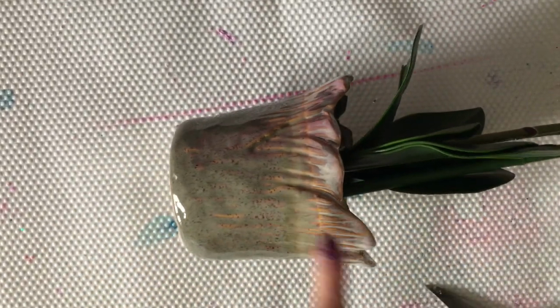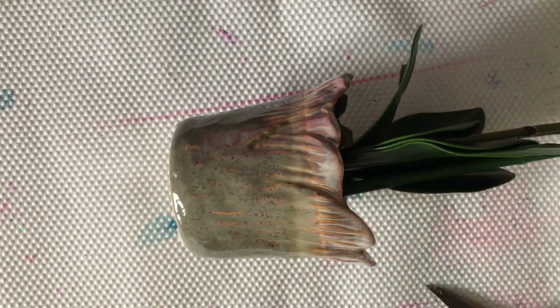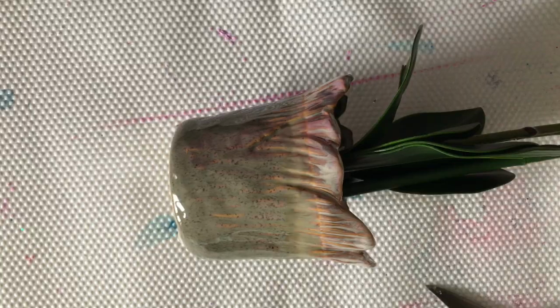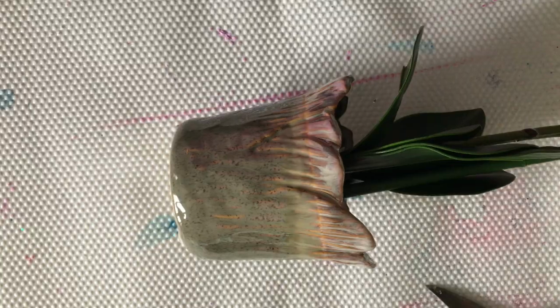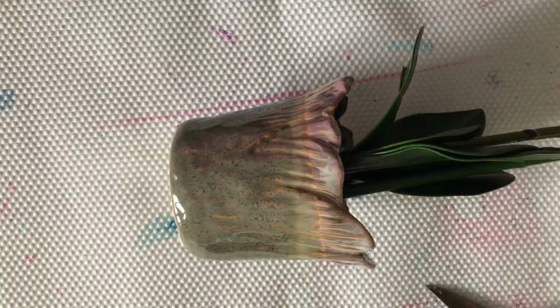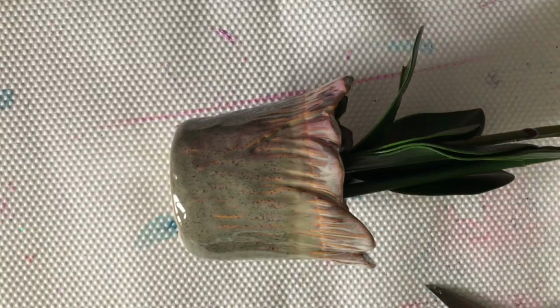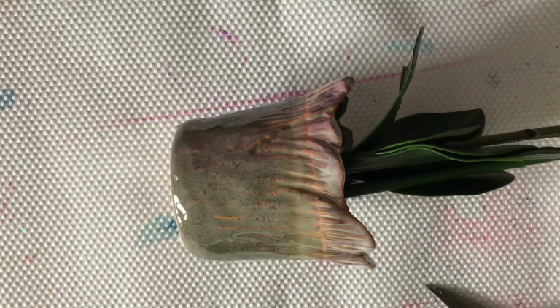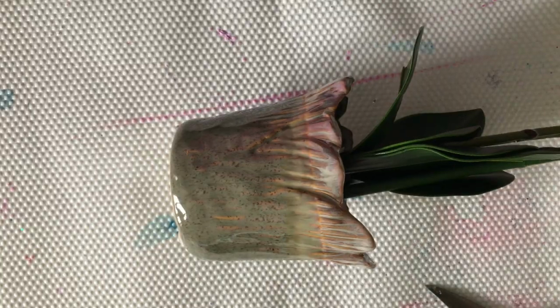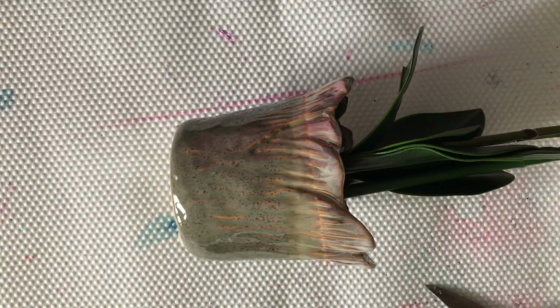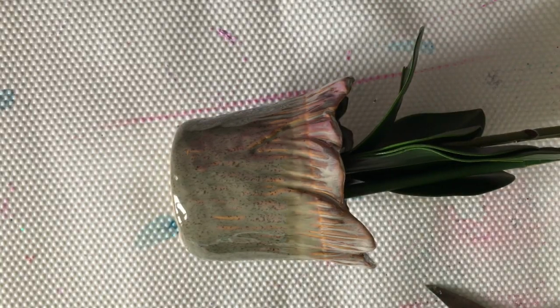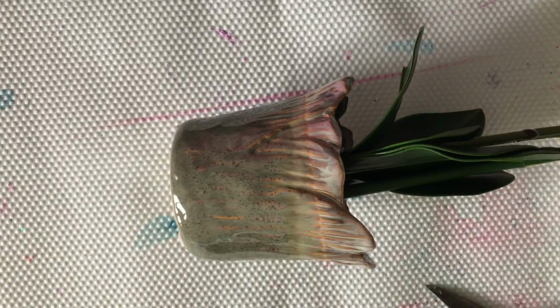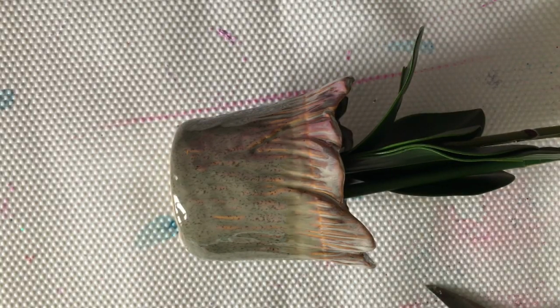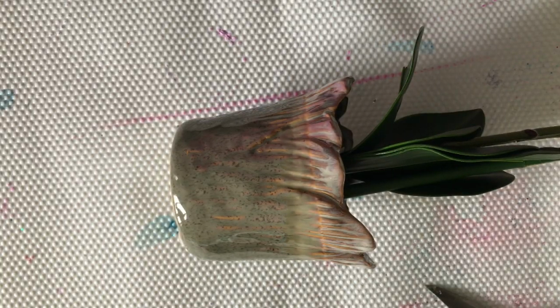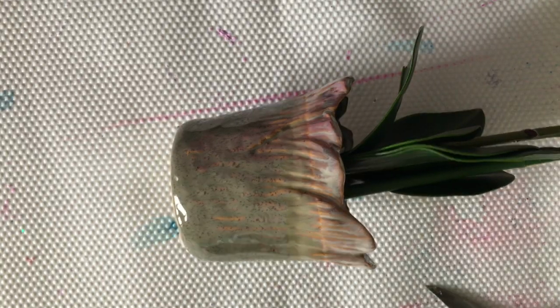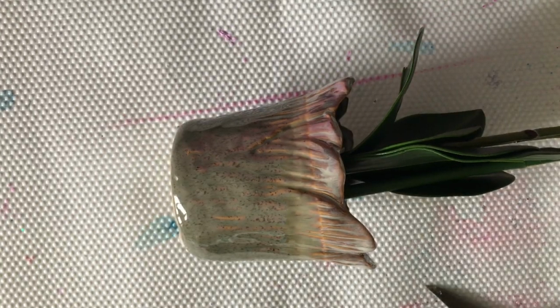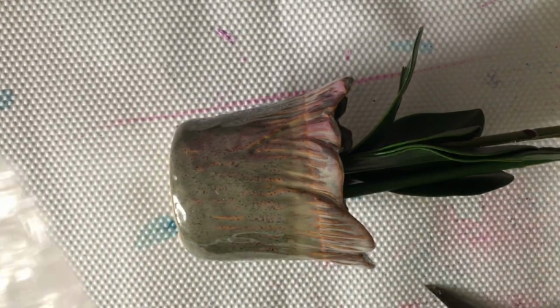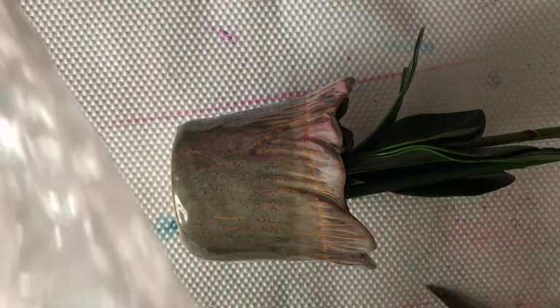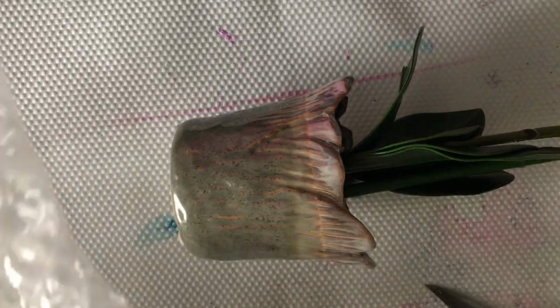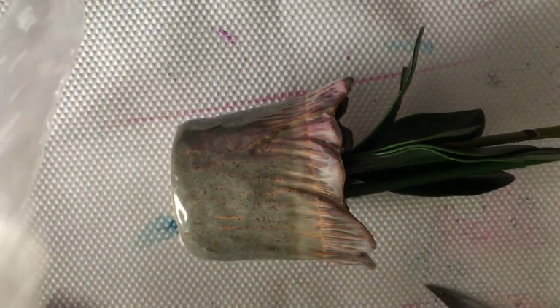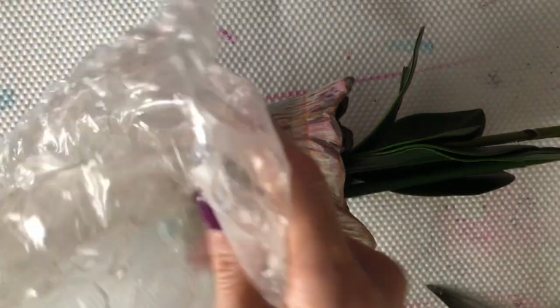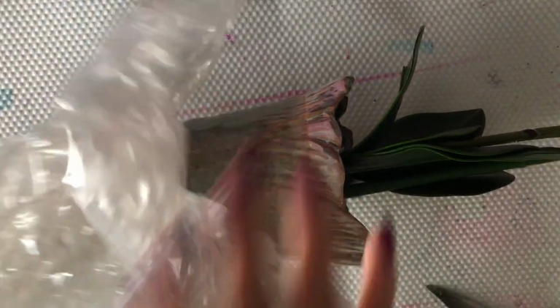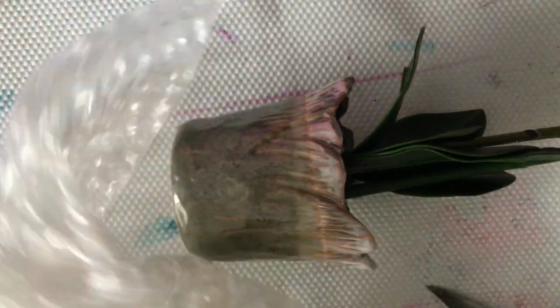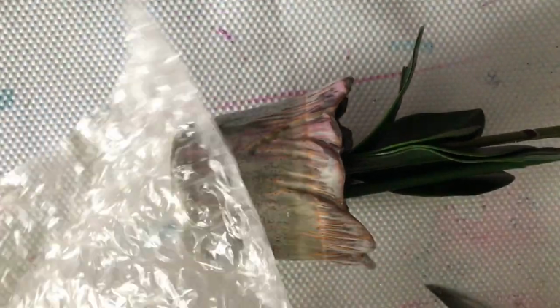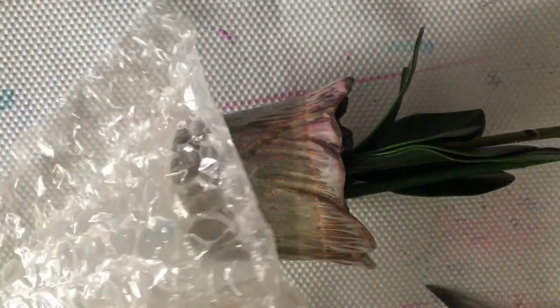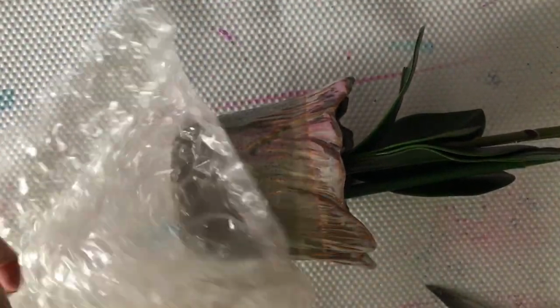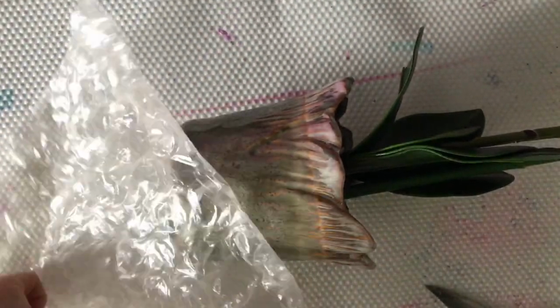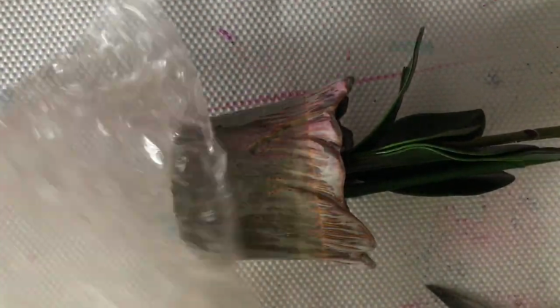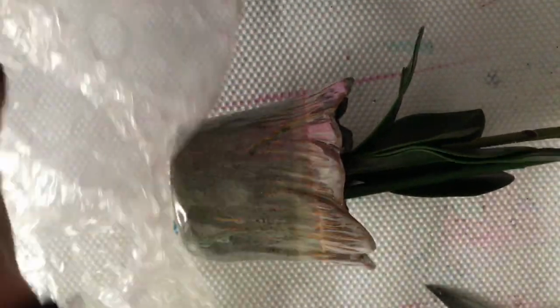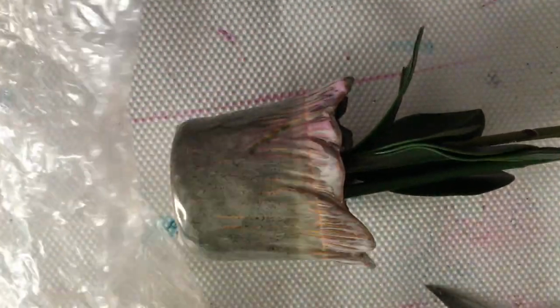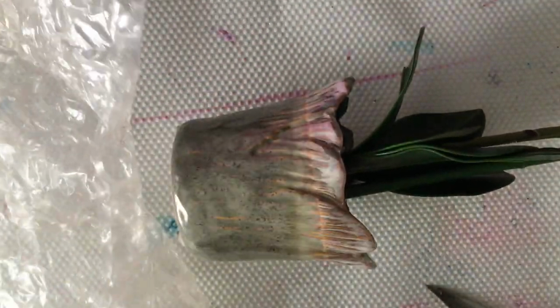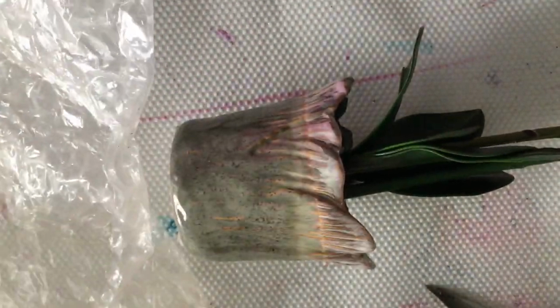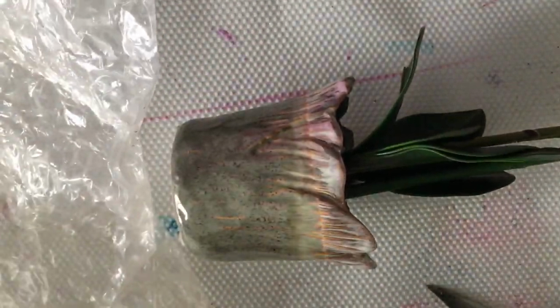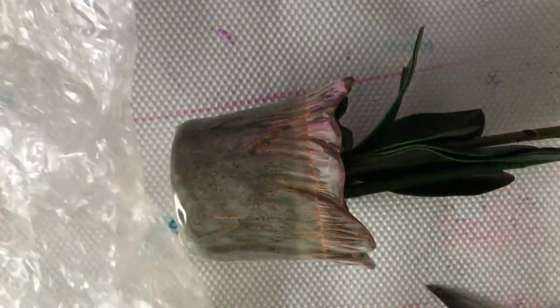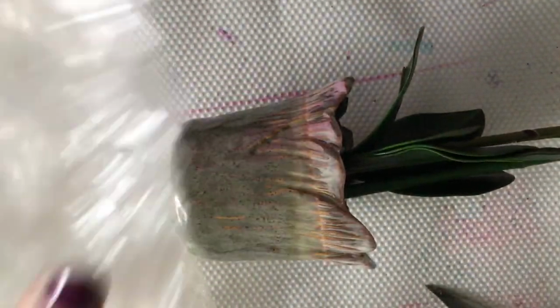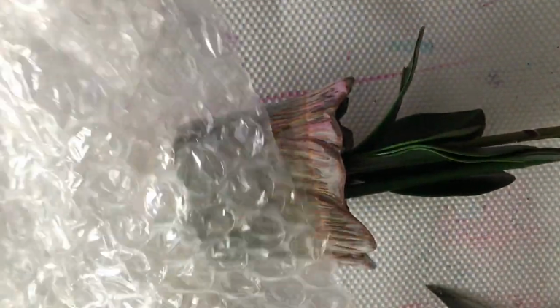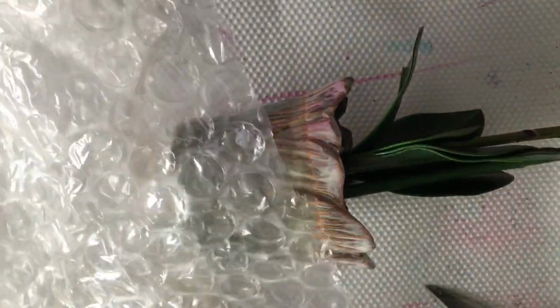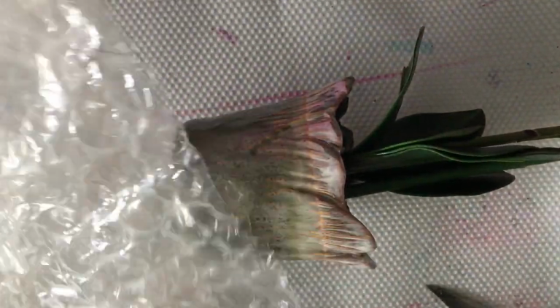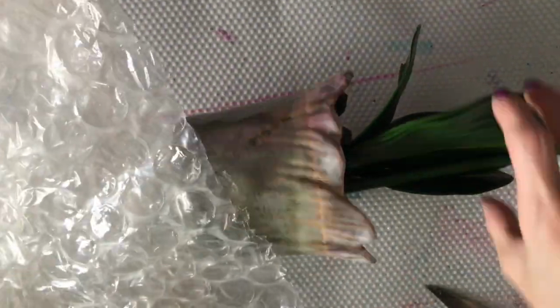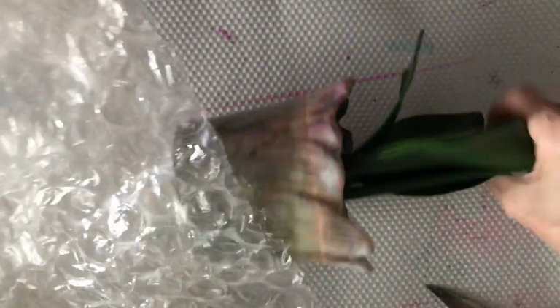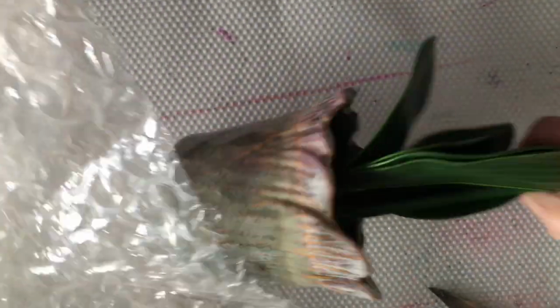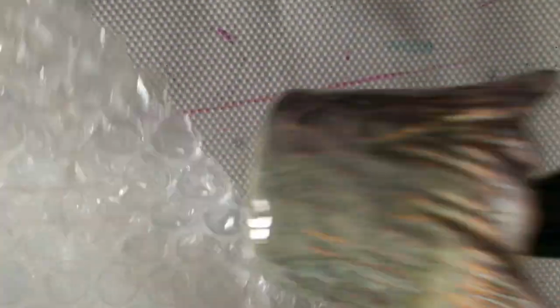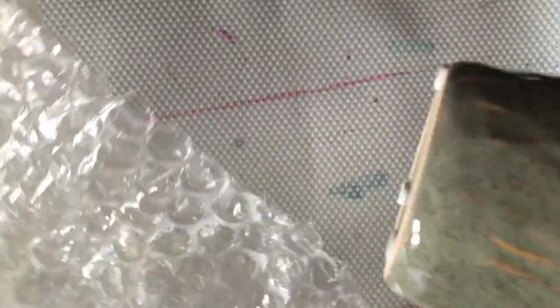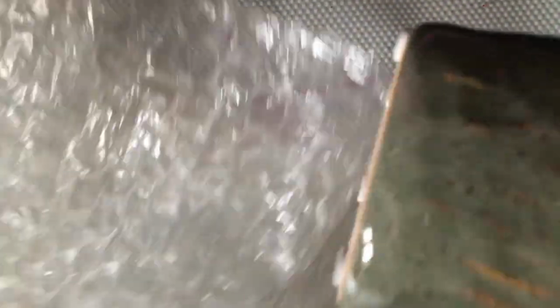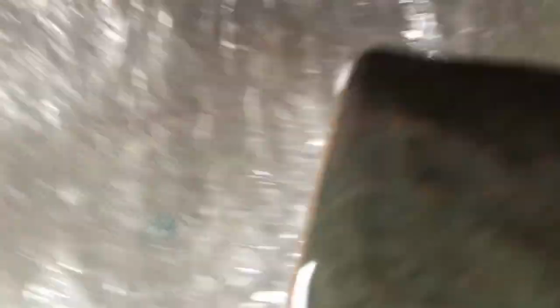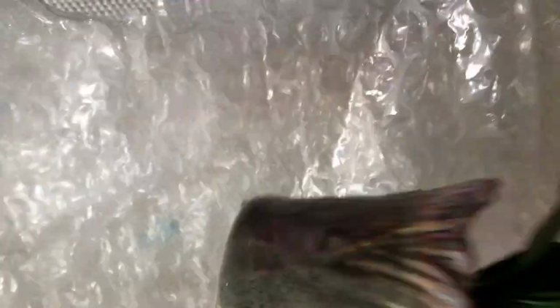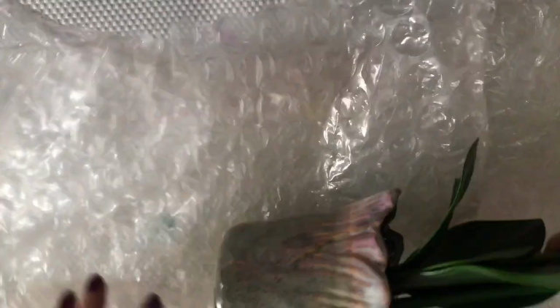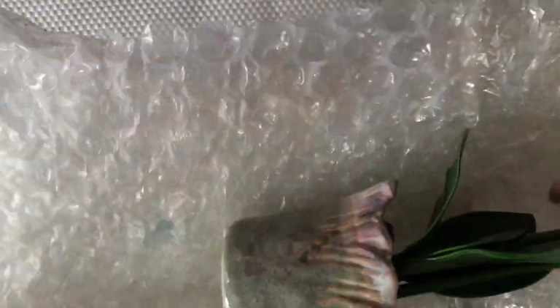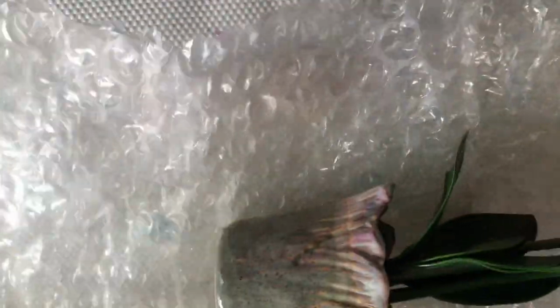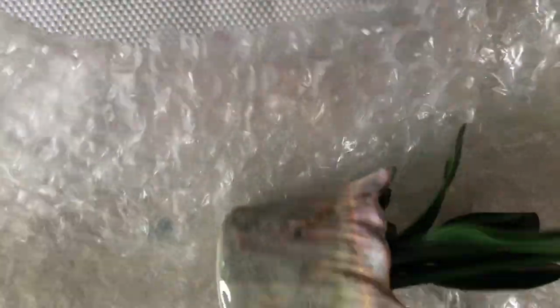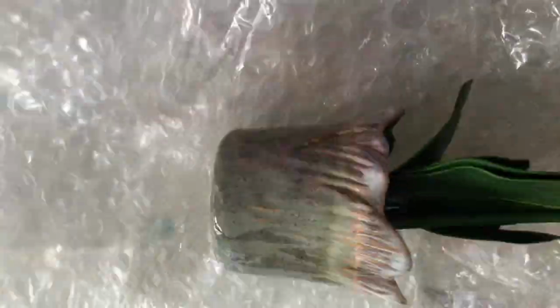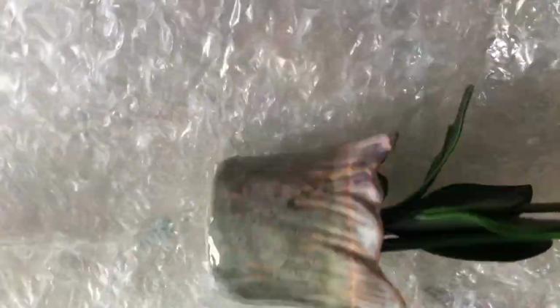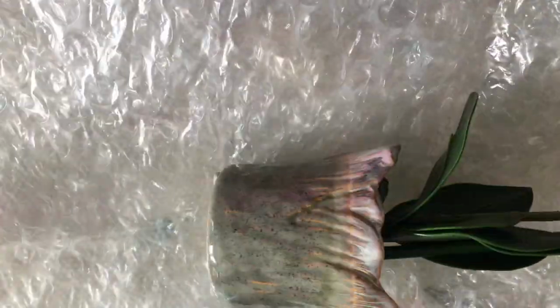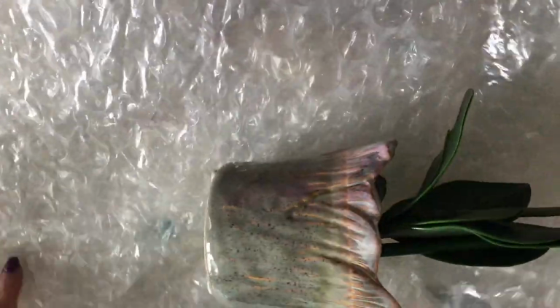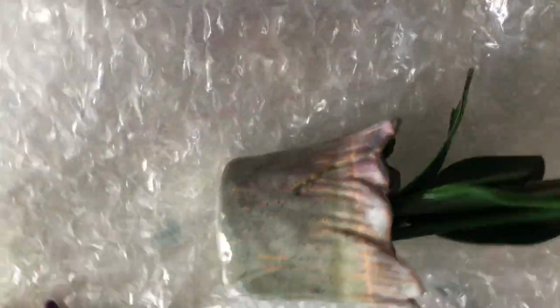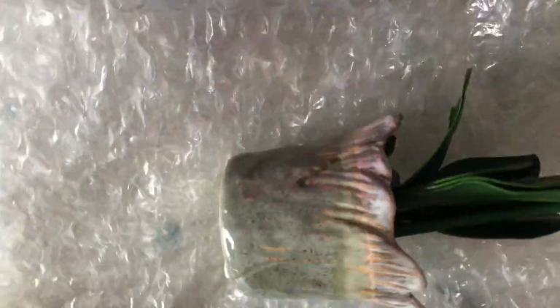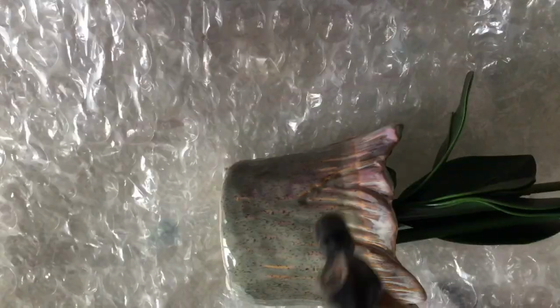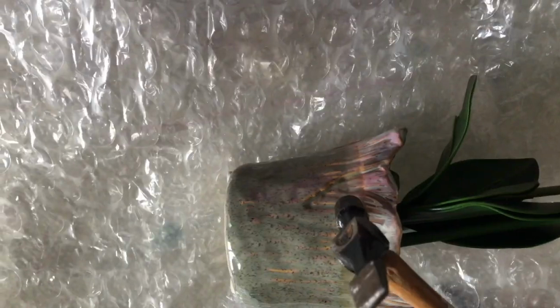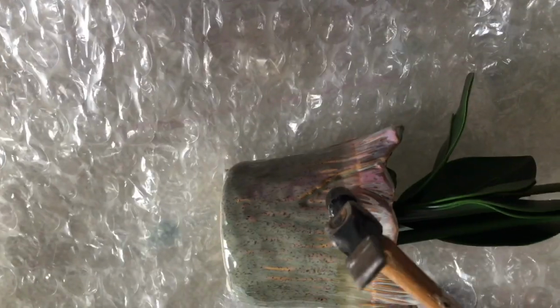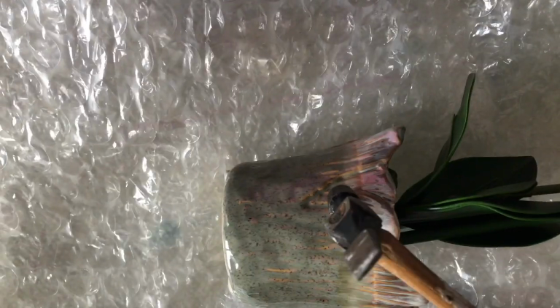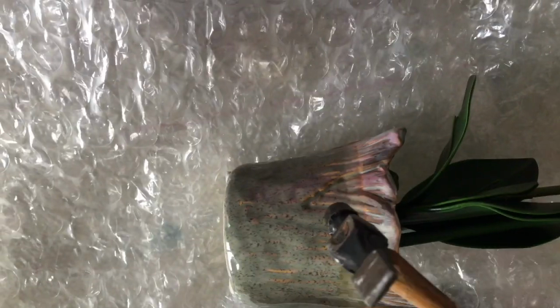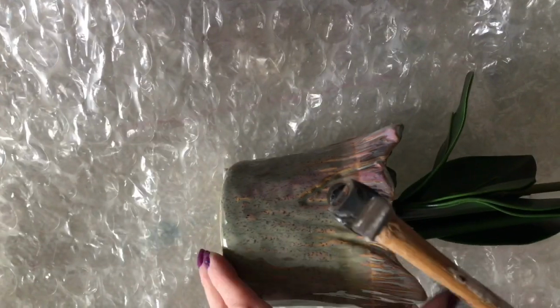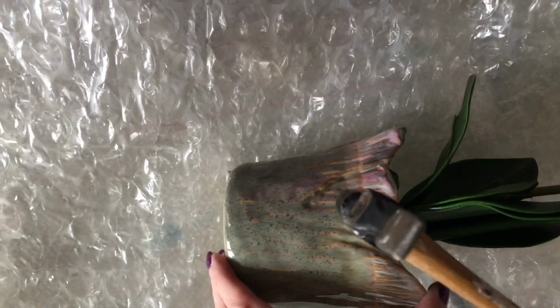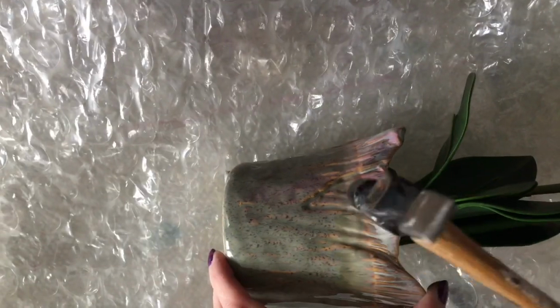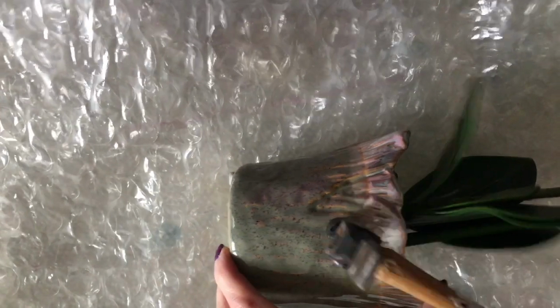I needed to get the plant out, so I tried it with a knife, but it was rock hard so I just had to smash it in the end.